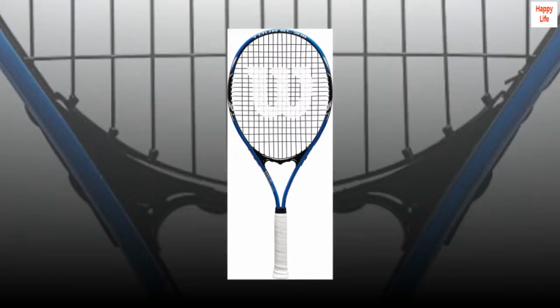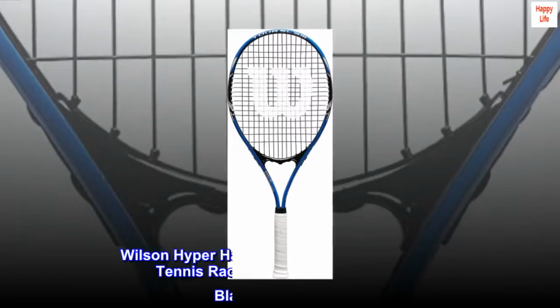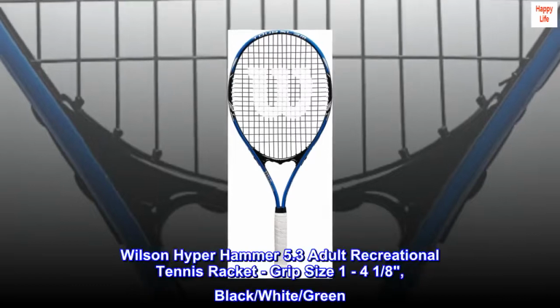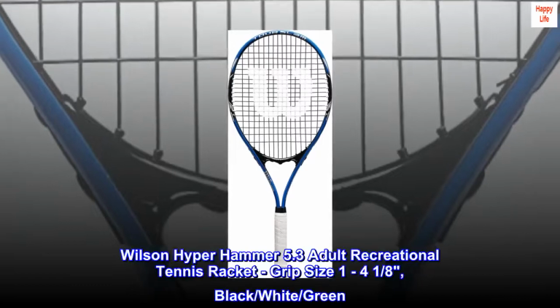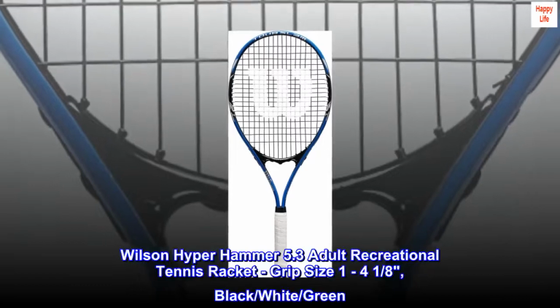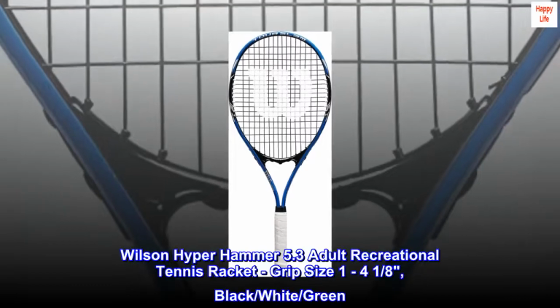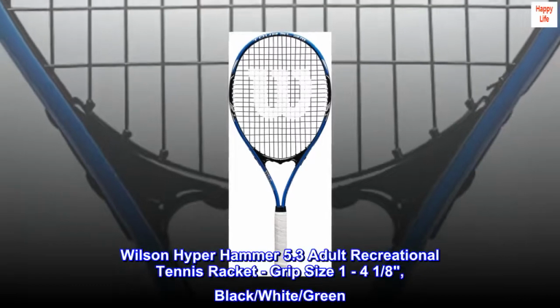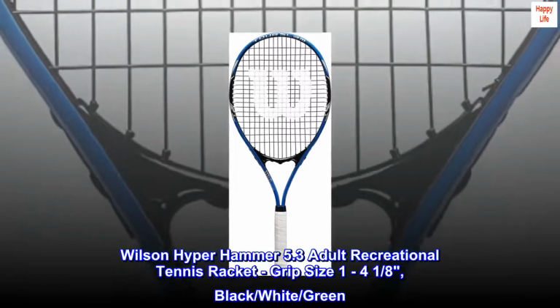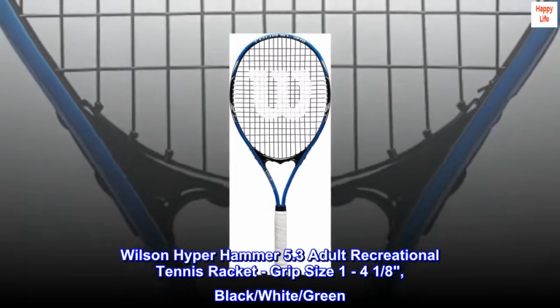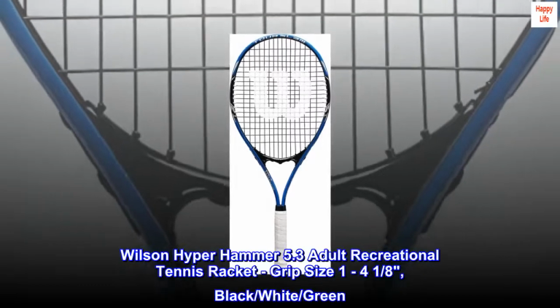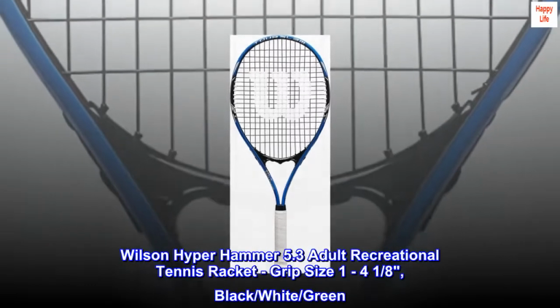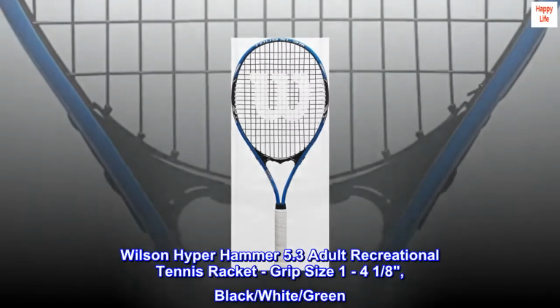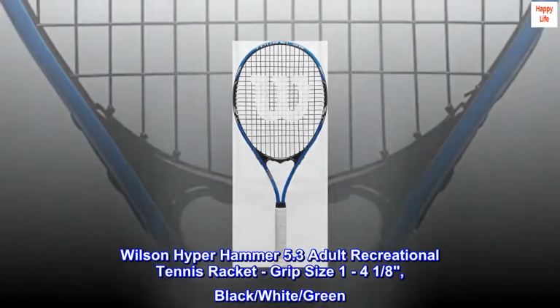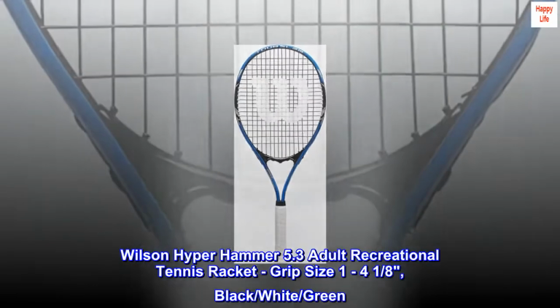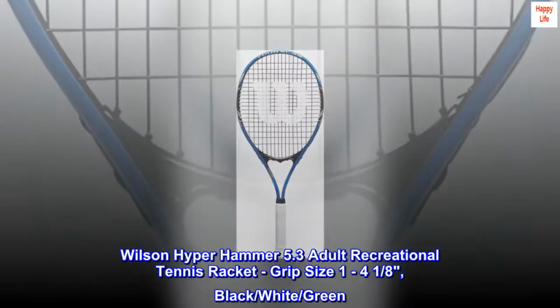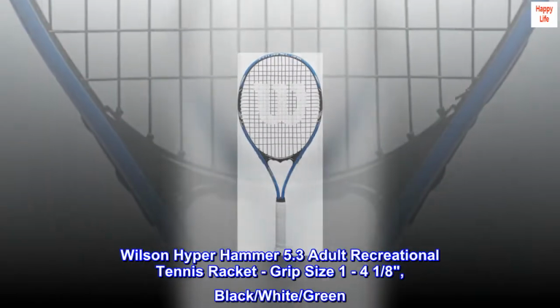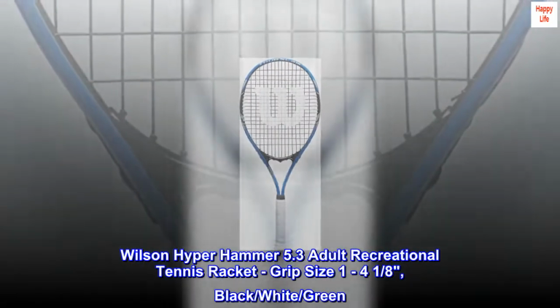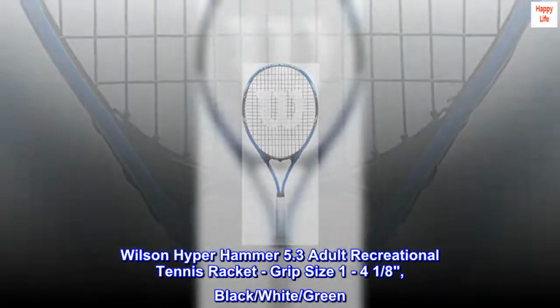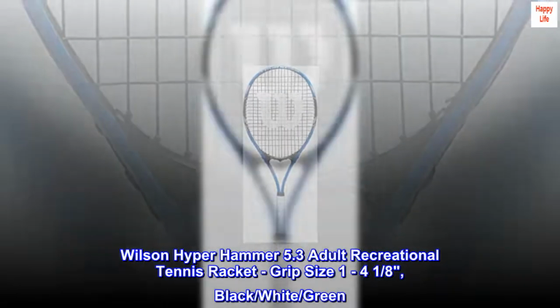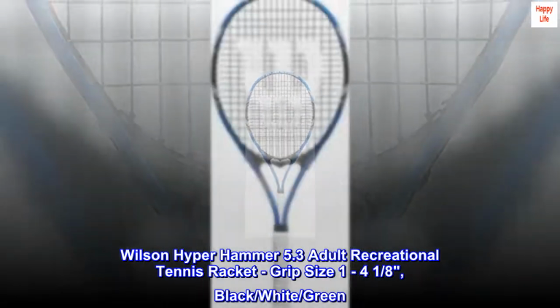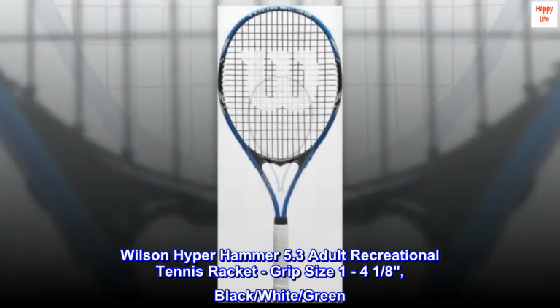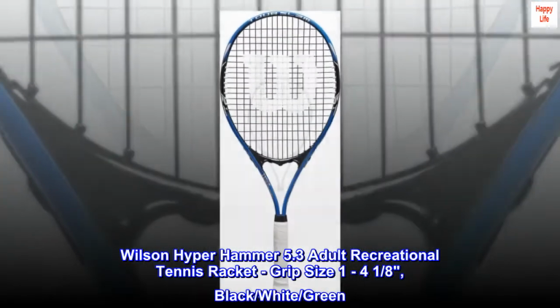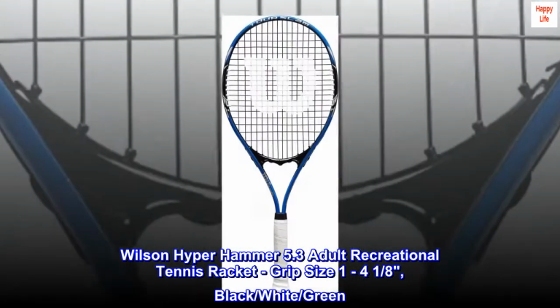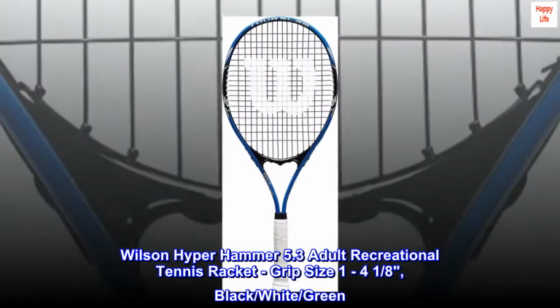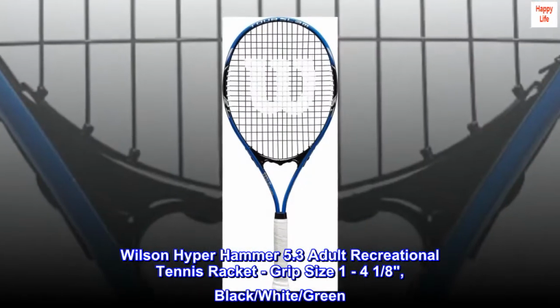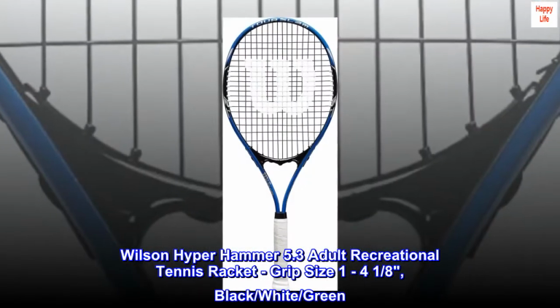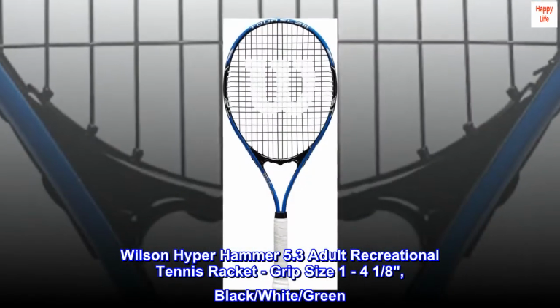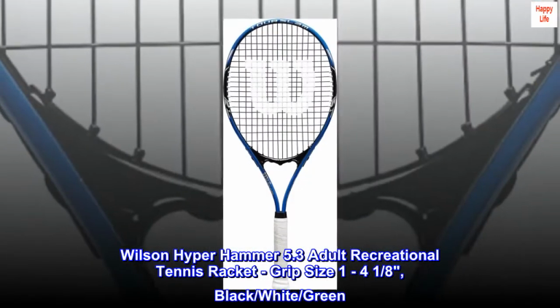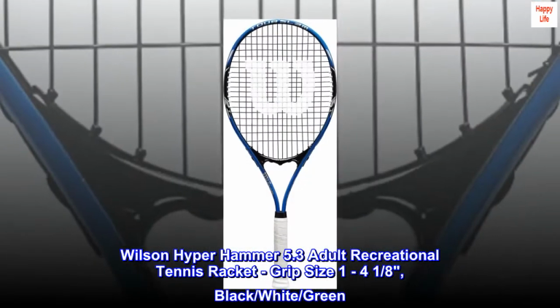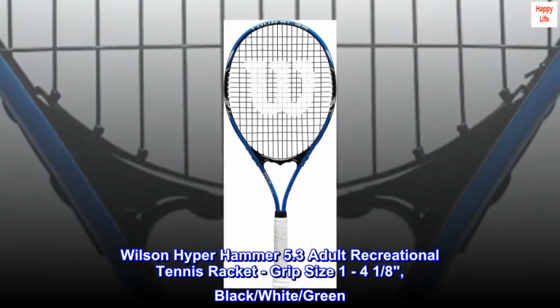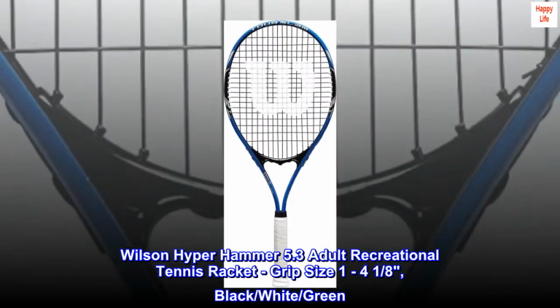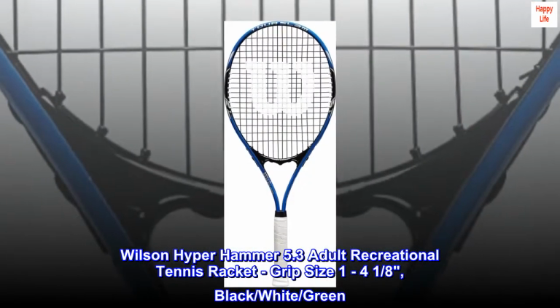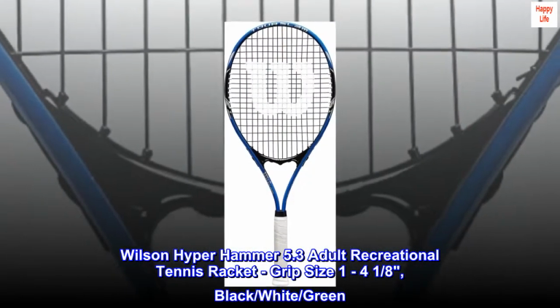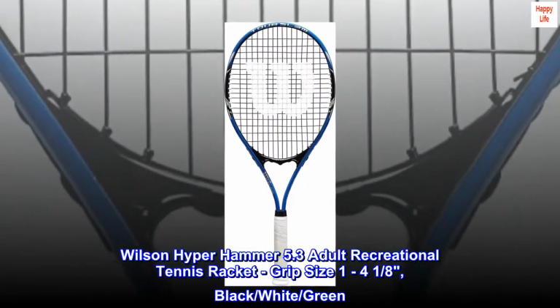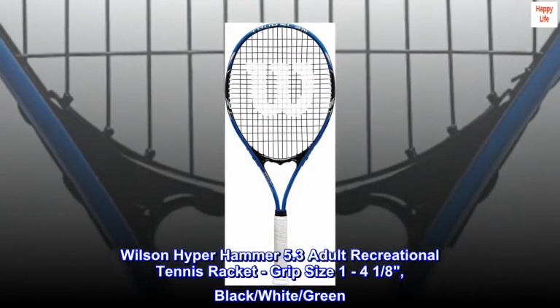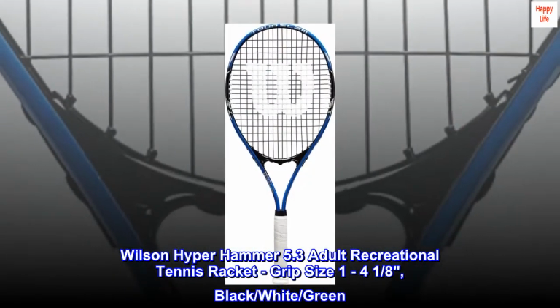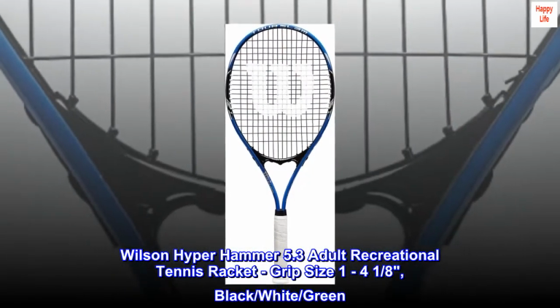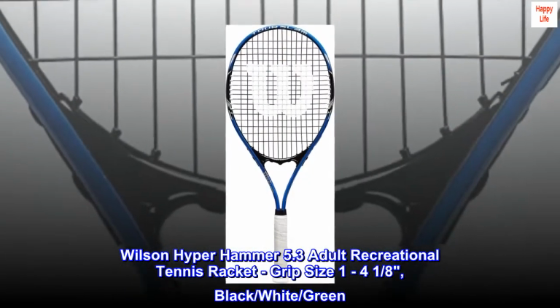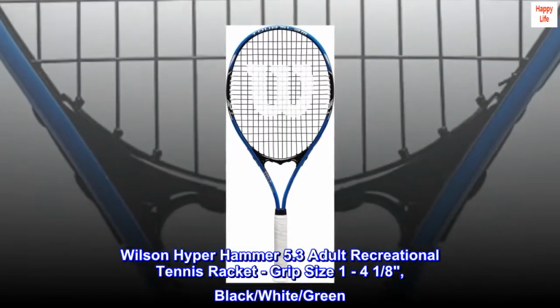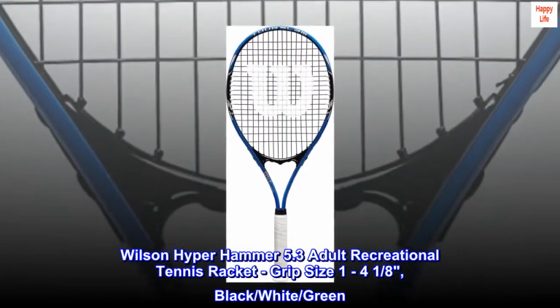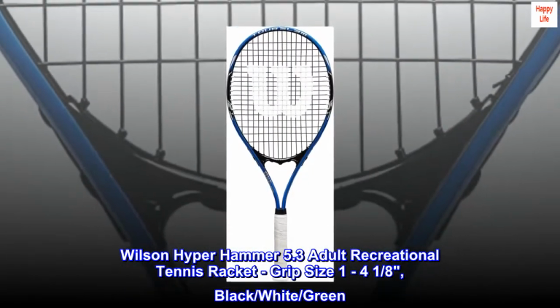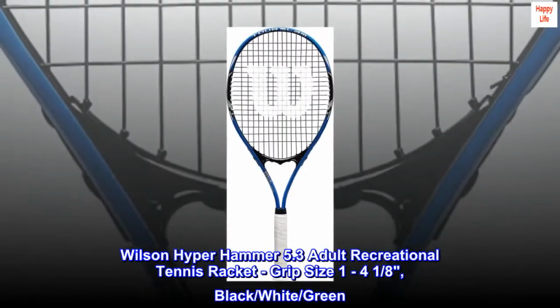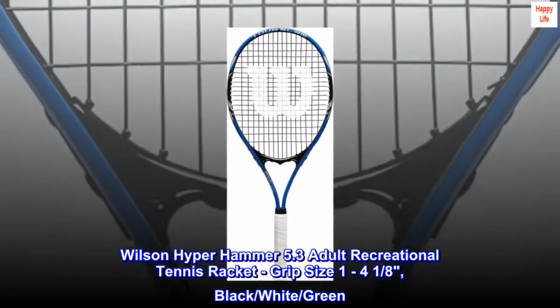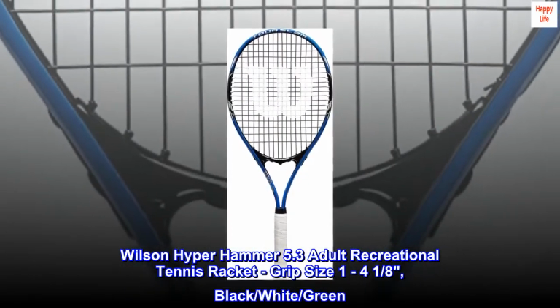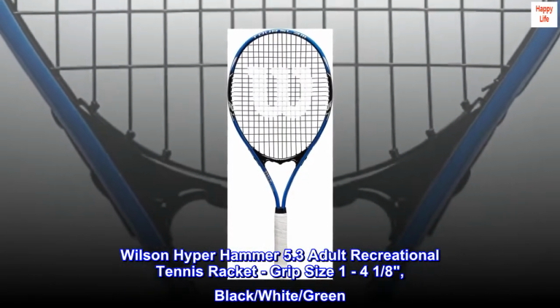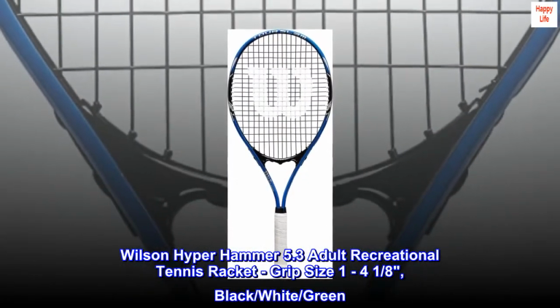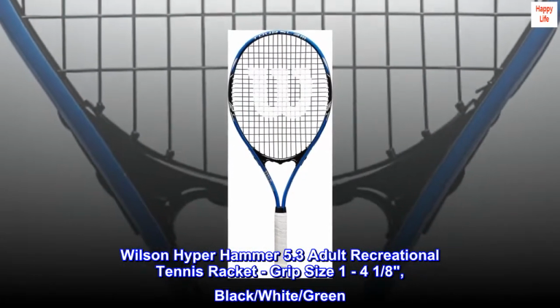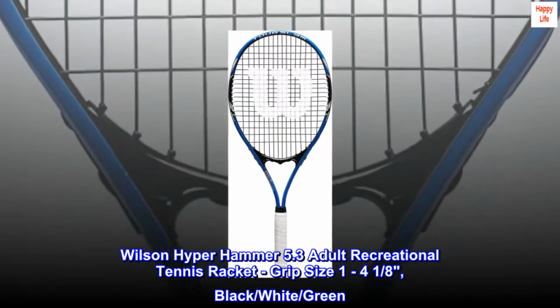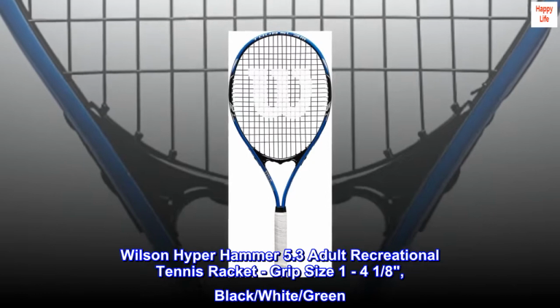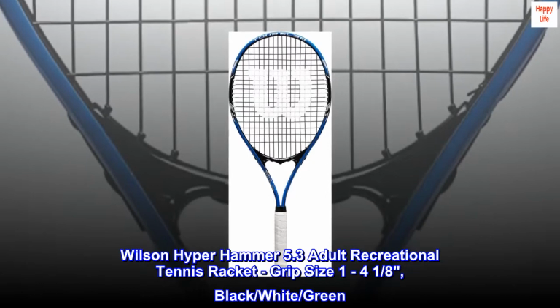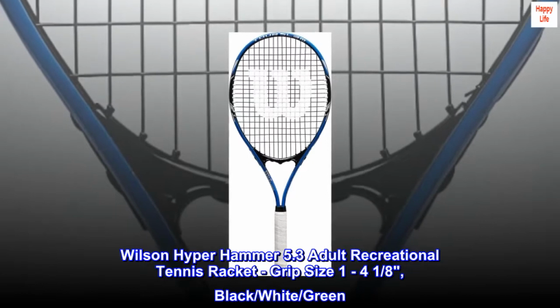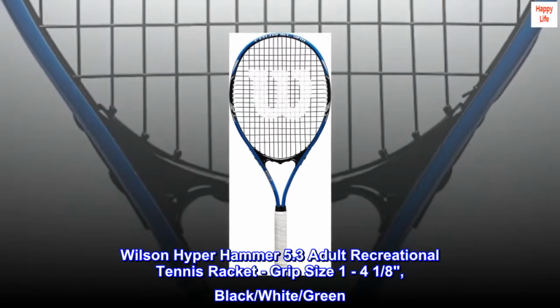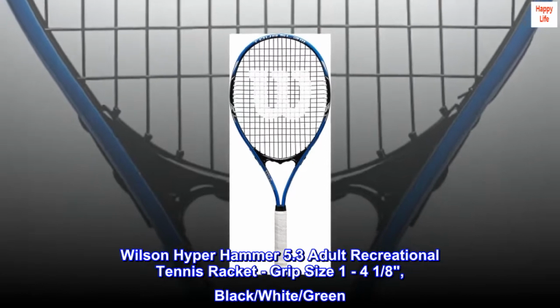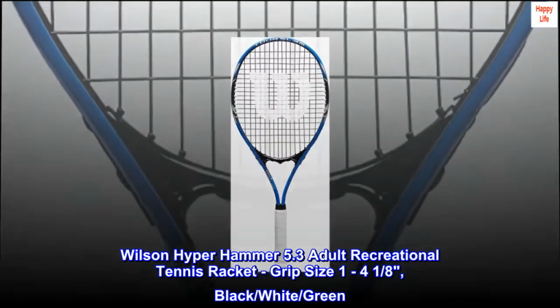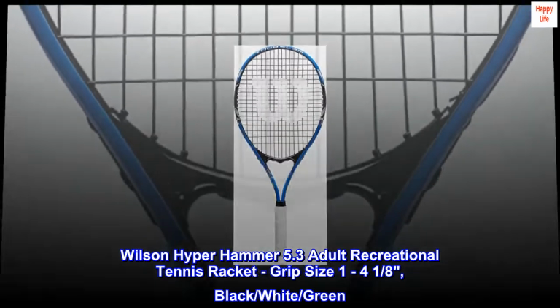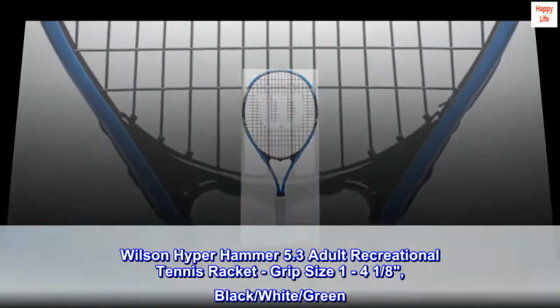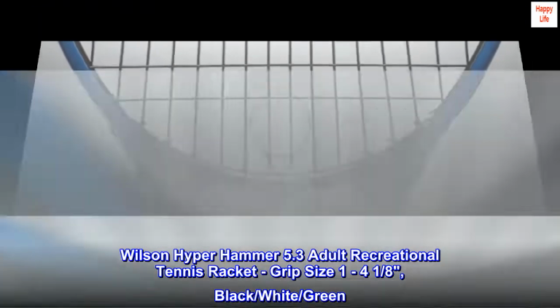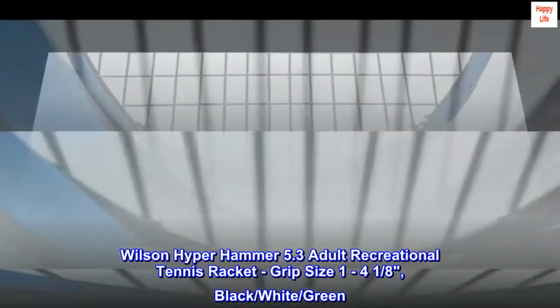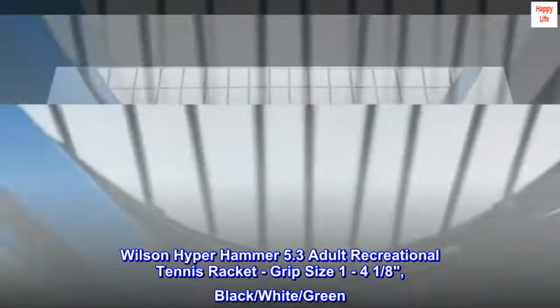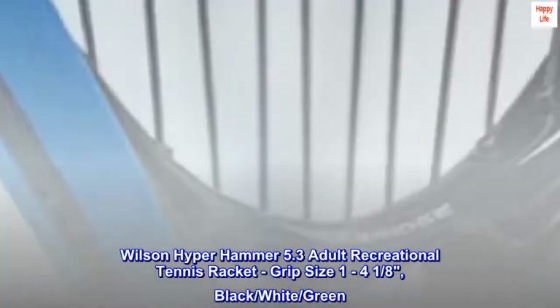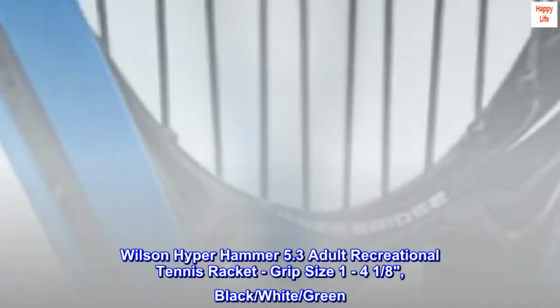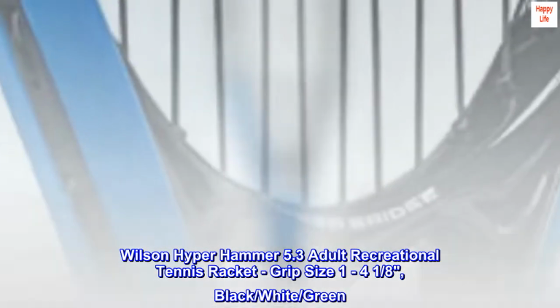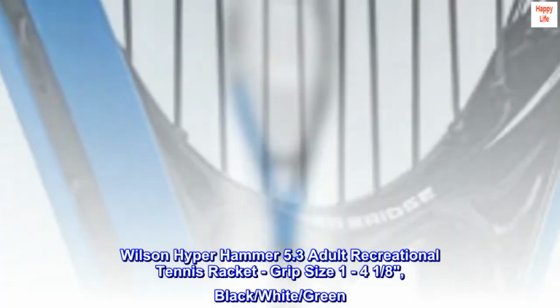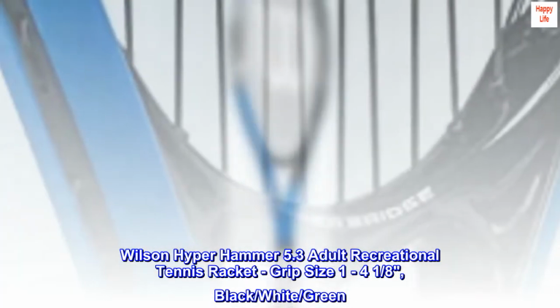Wilson Hyper Hammer 5.3 Adult Recreational Tennis Racket. Grip size 1 to 4/18, available in black, white, and green.